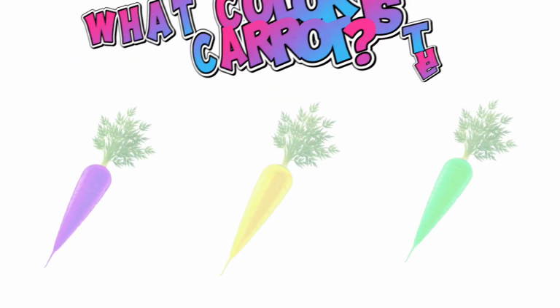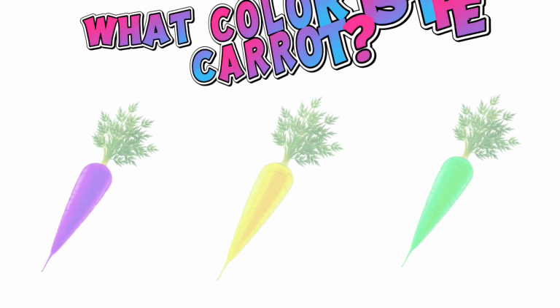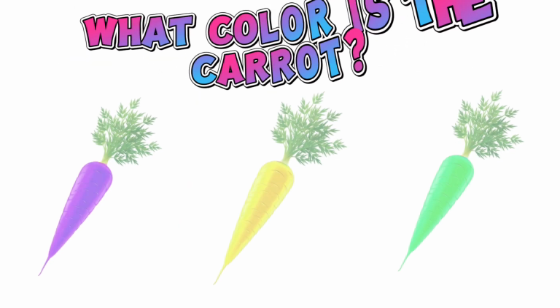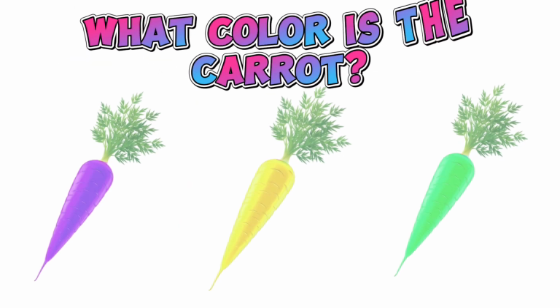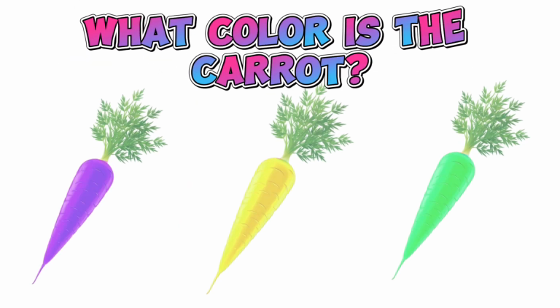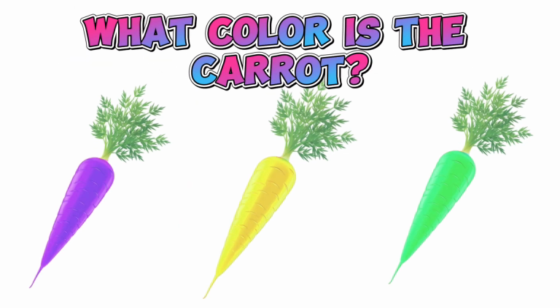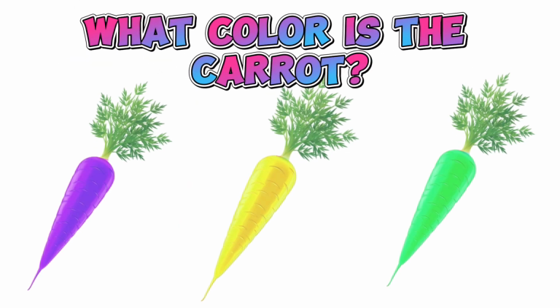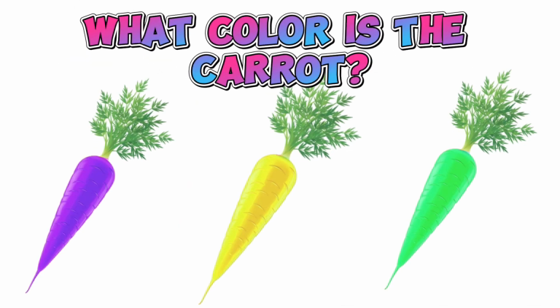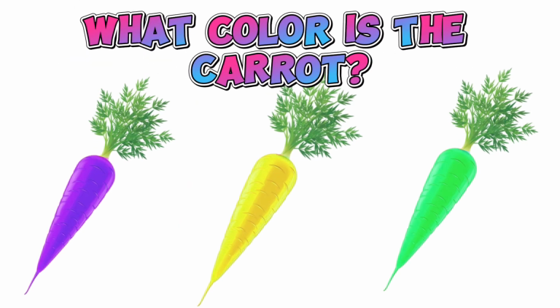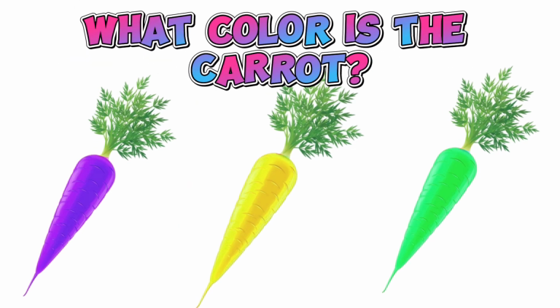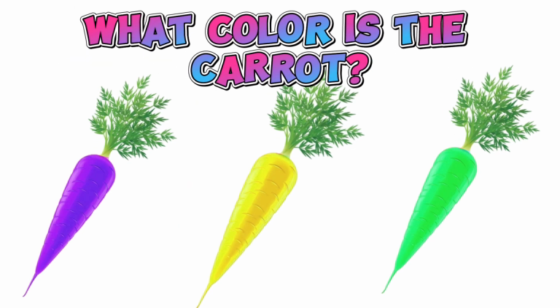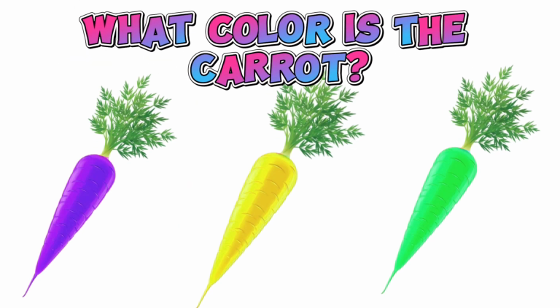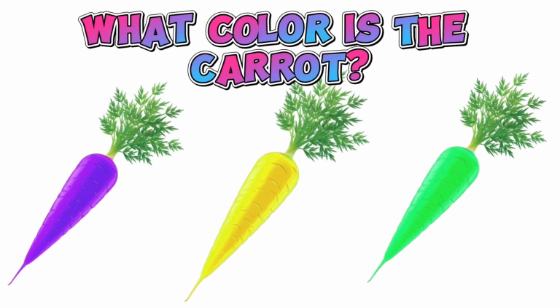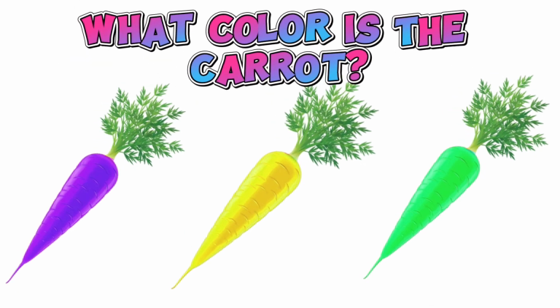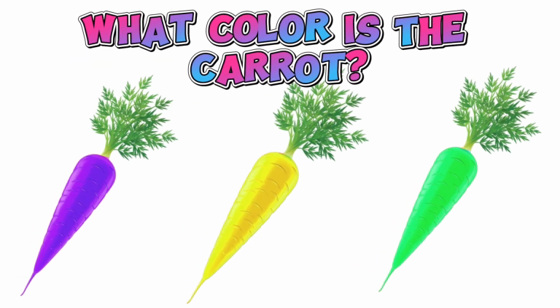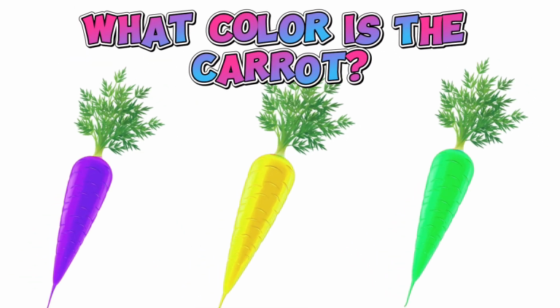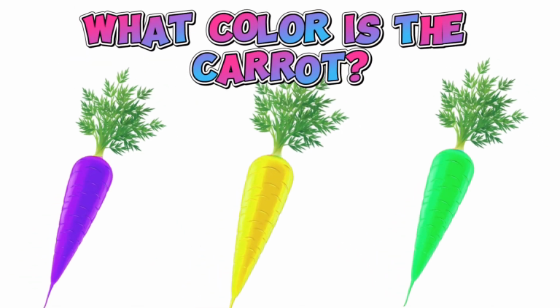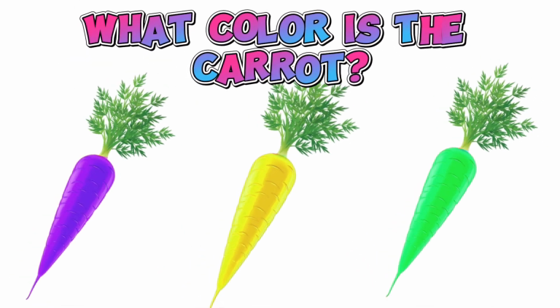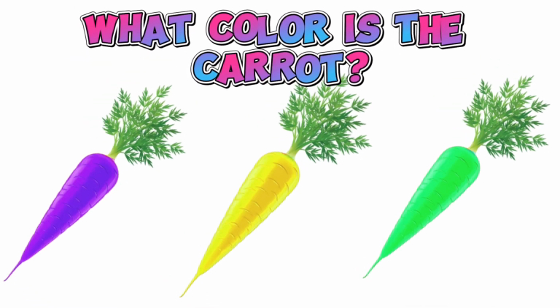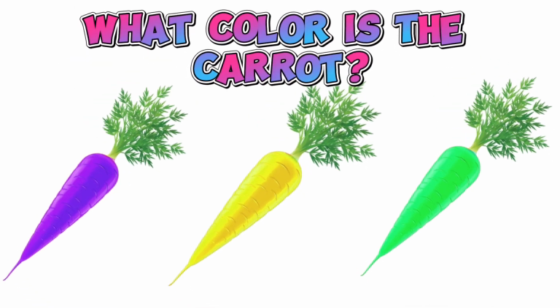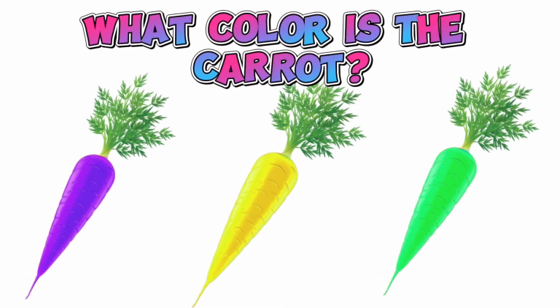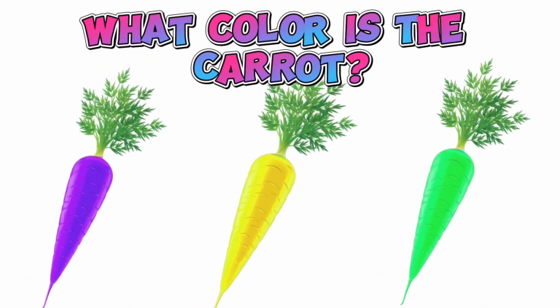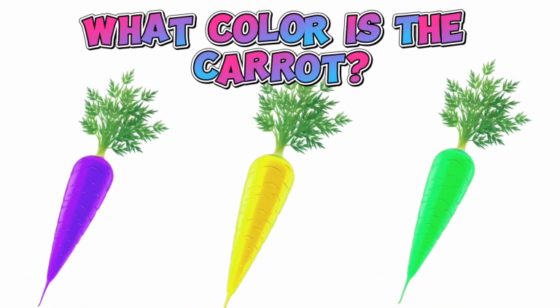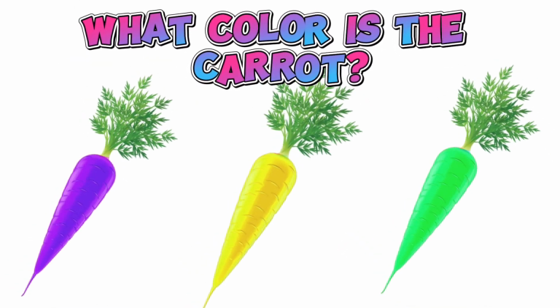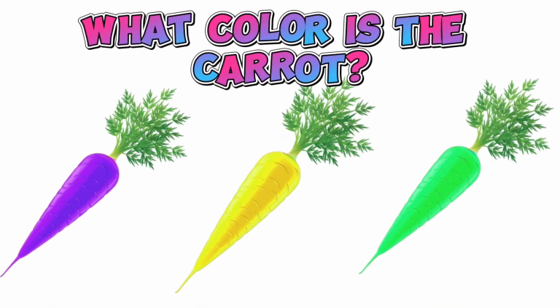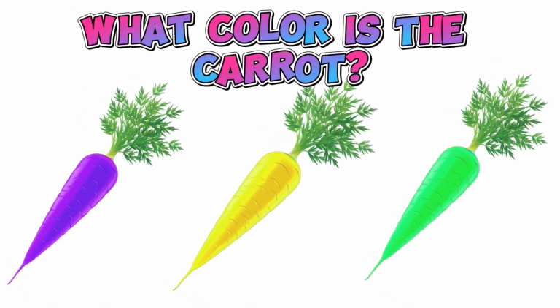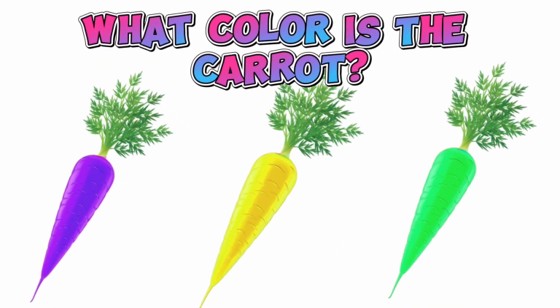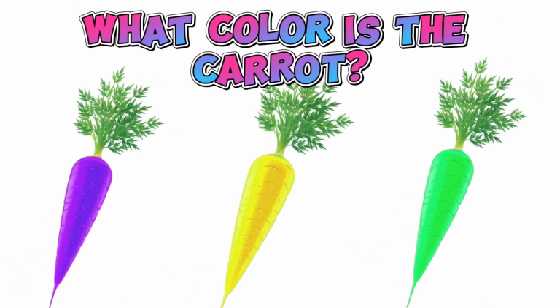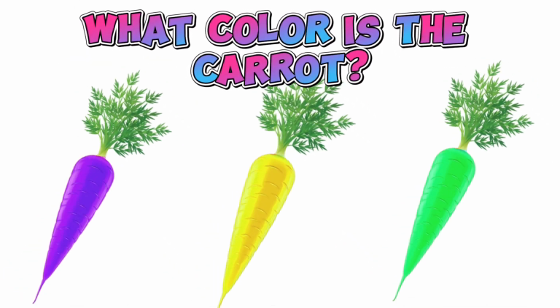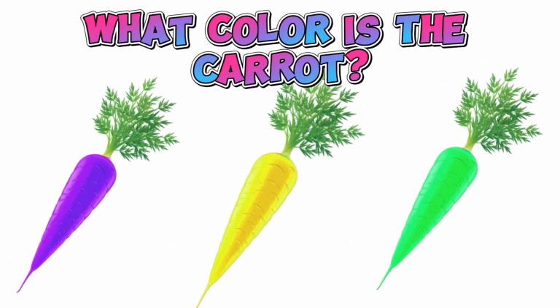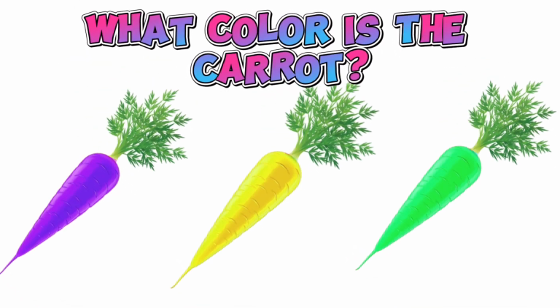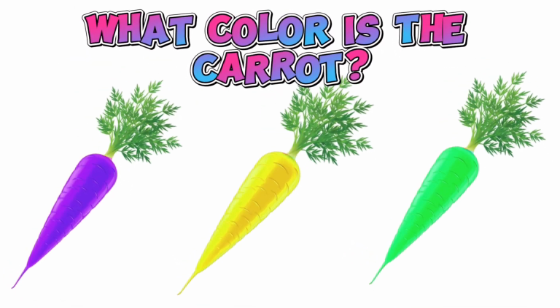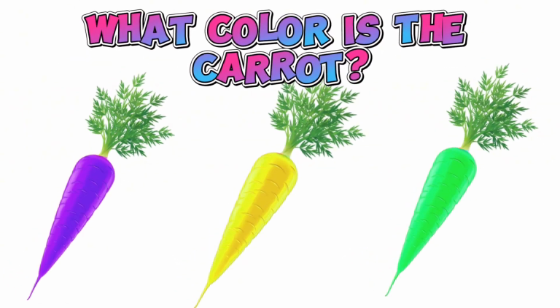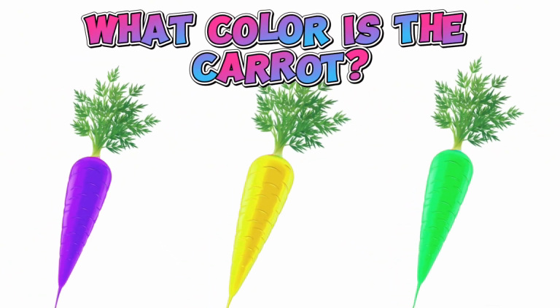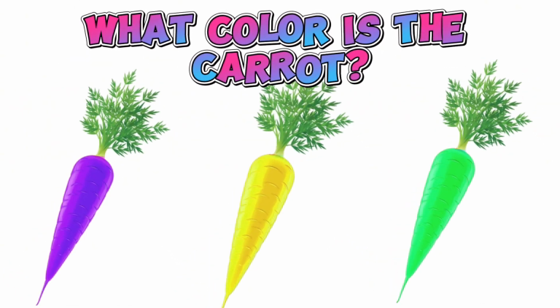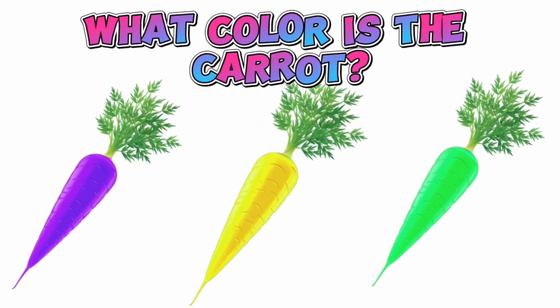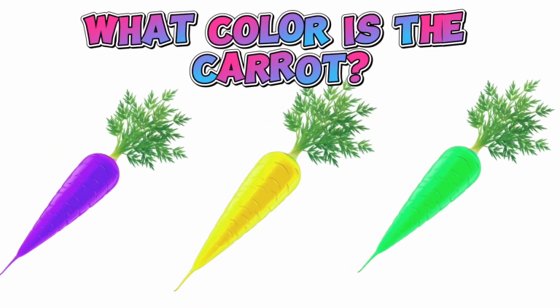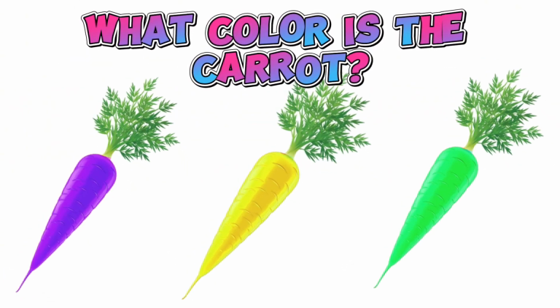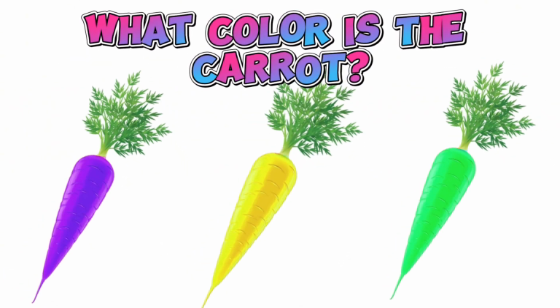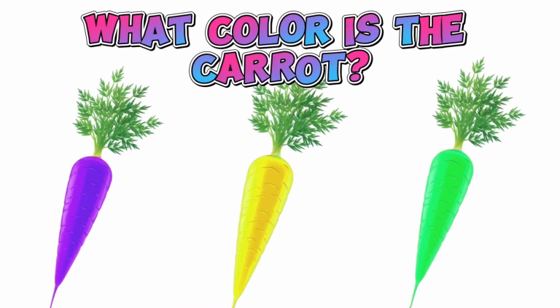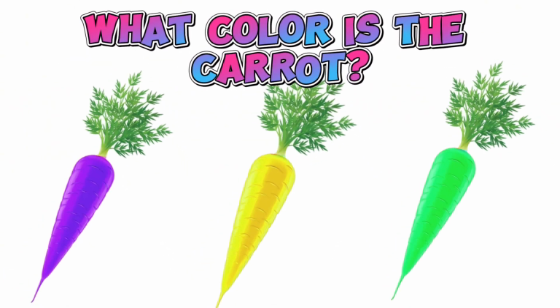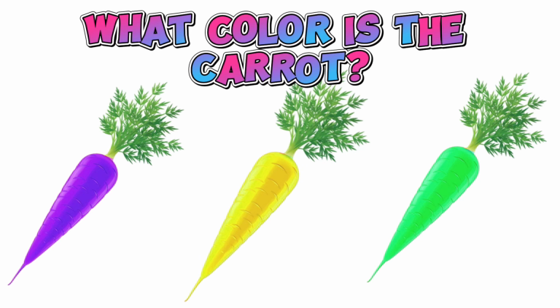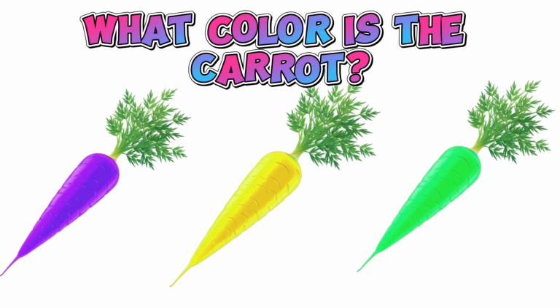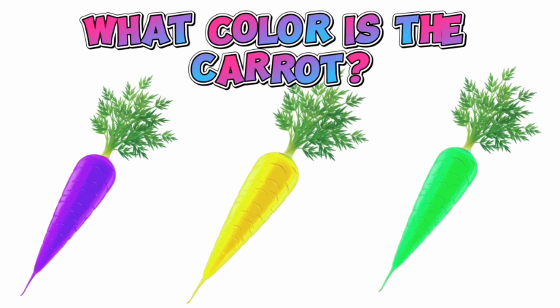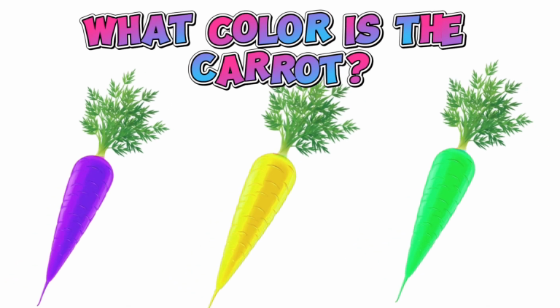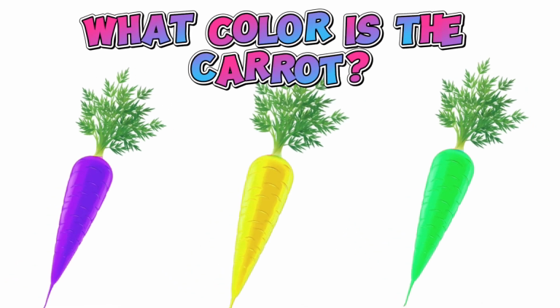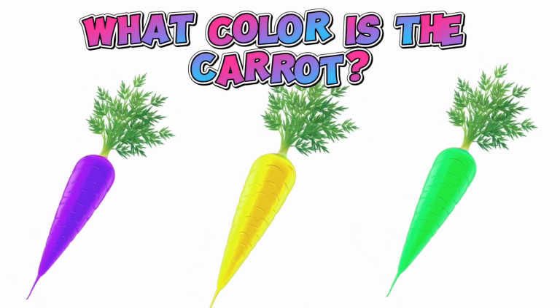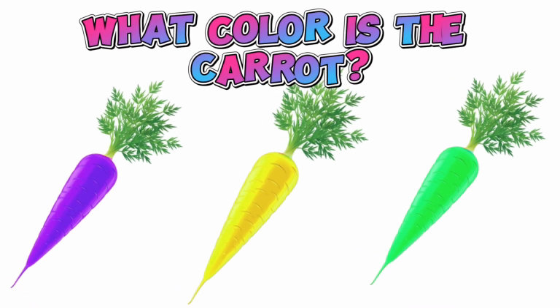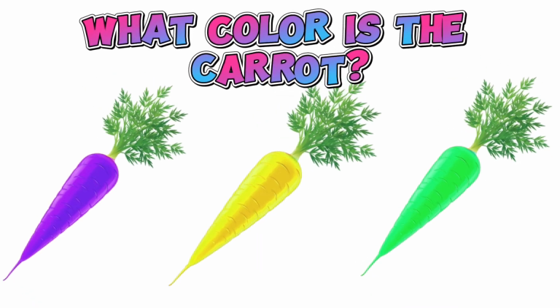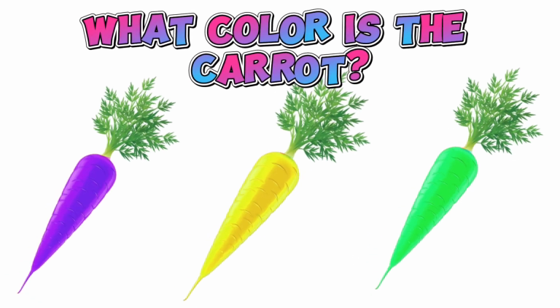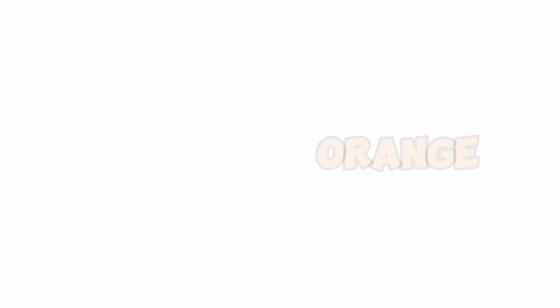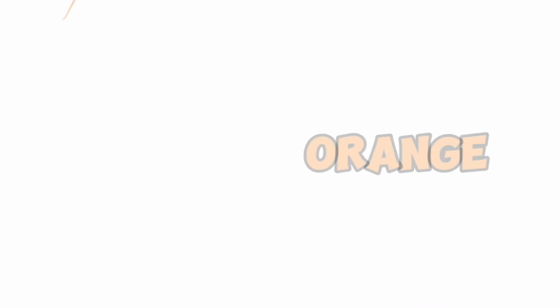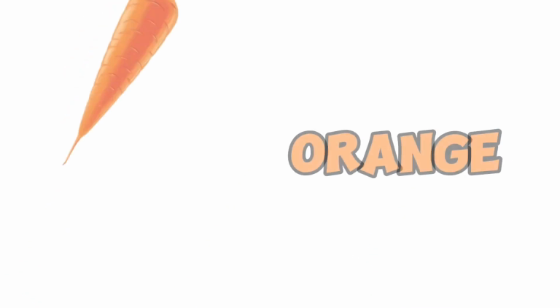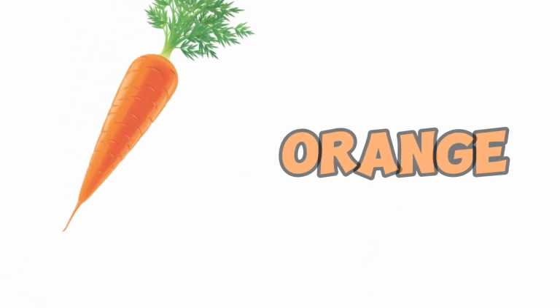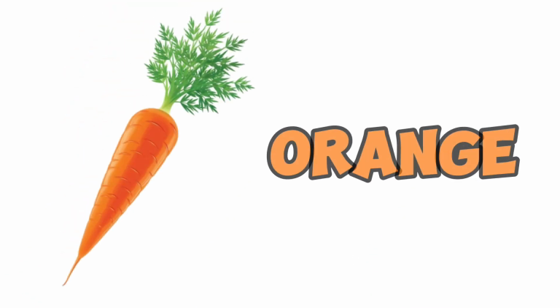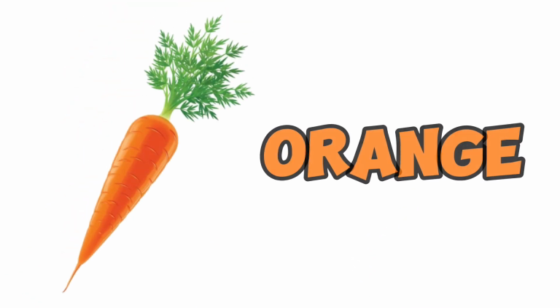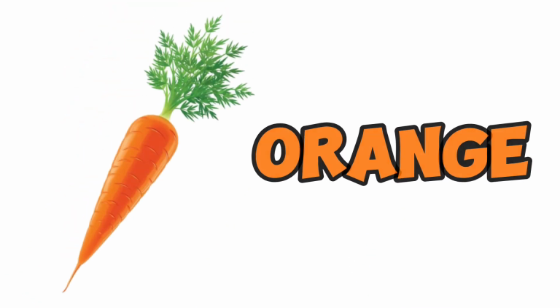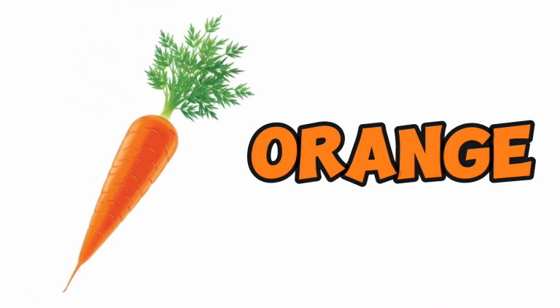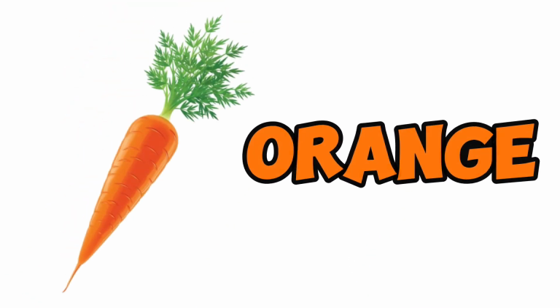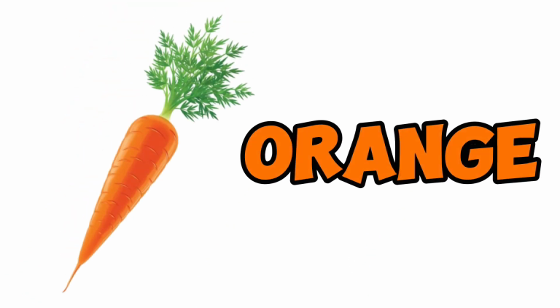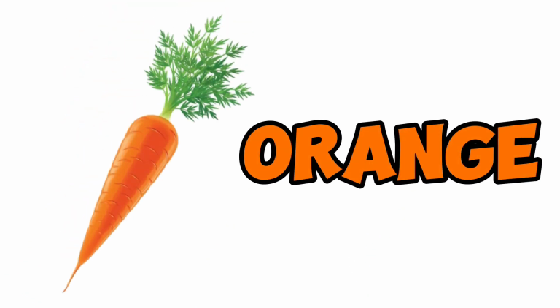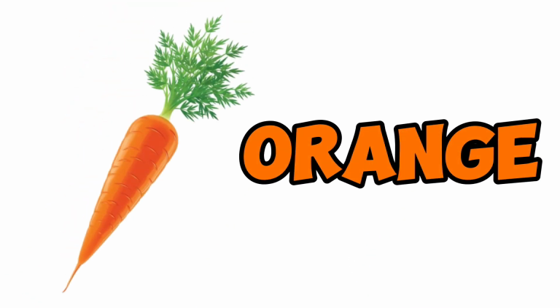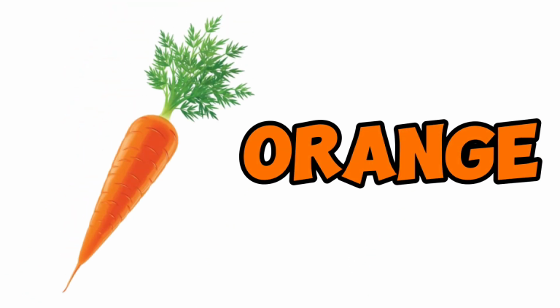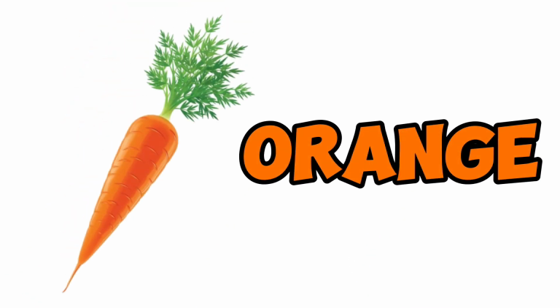What color is a carrot? Carrot is orange.